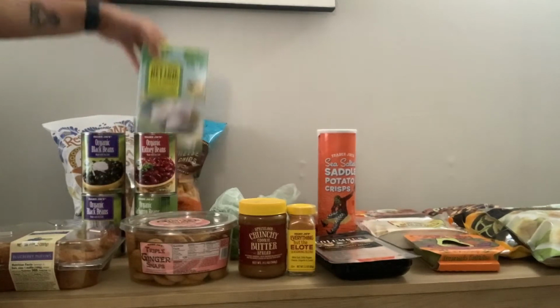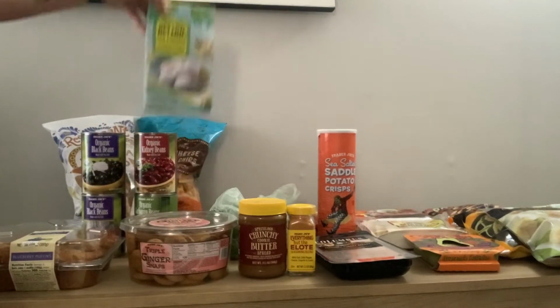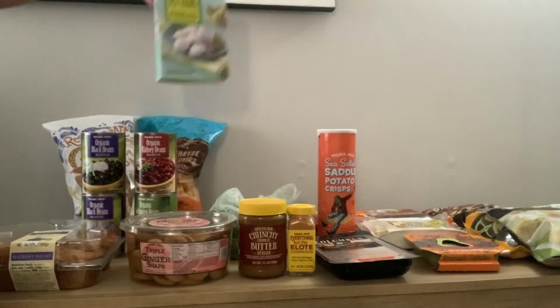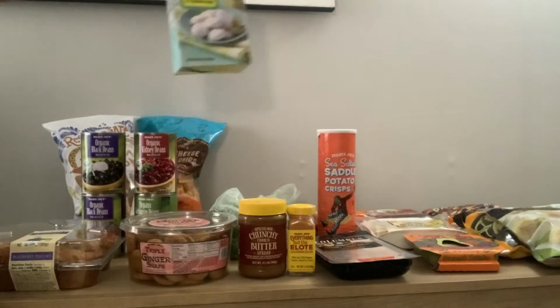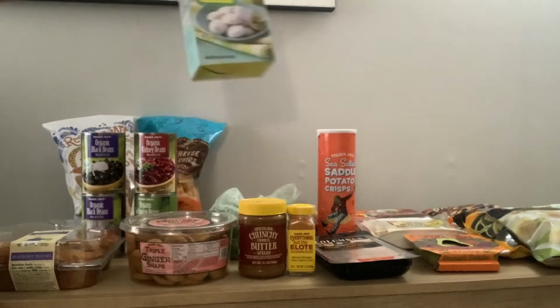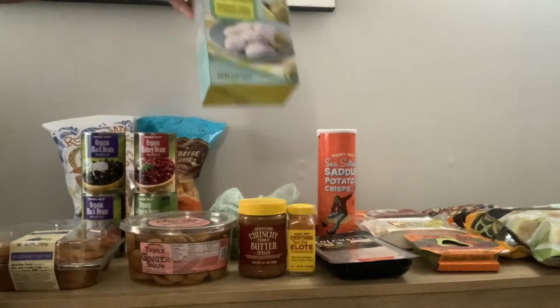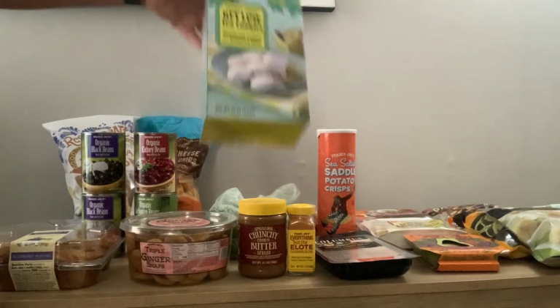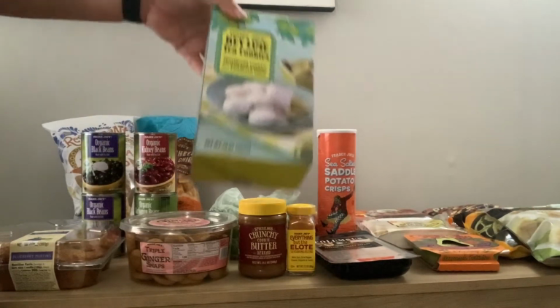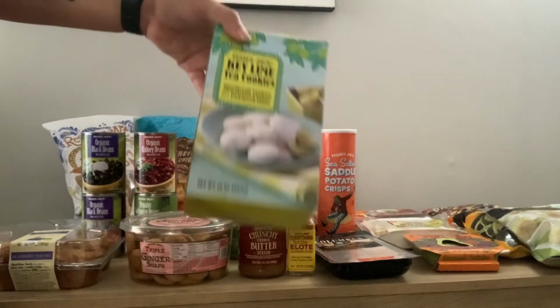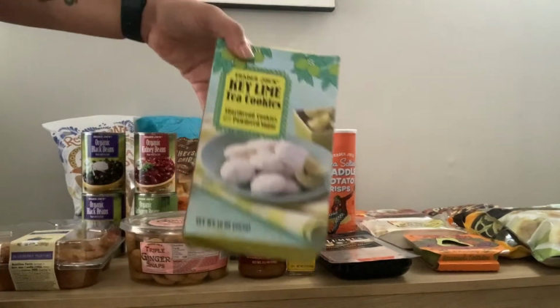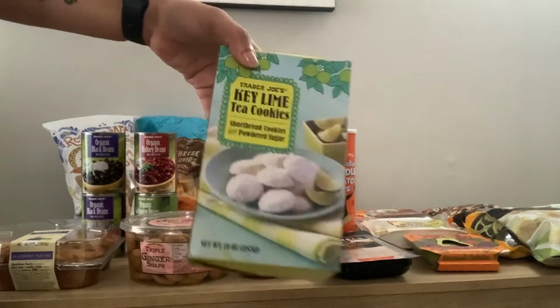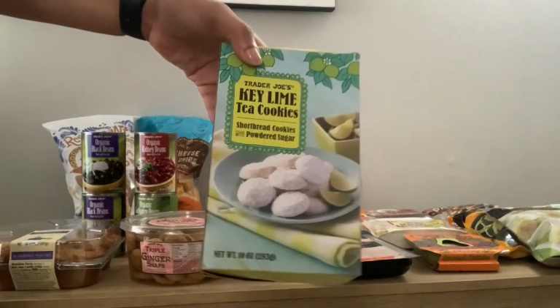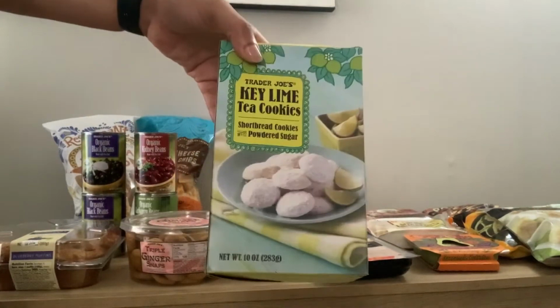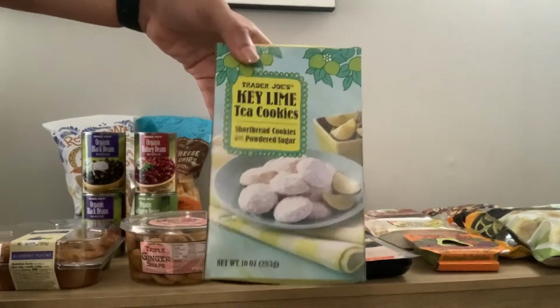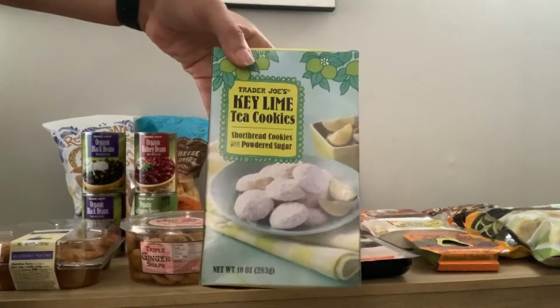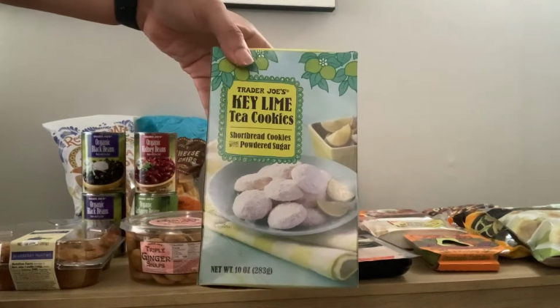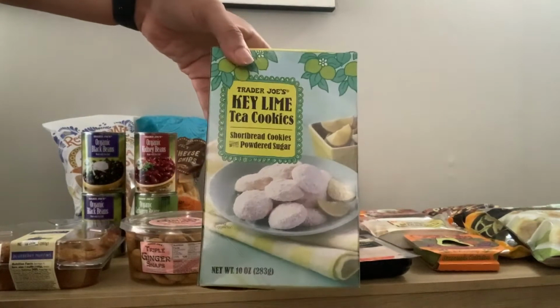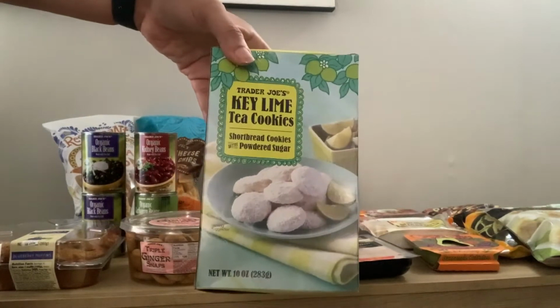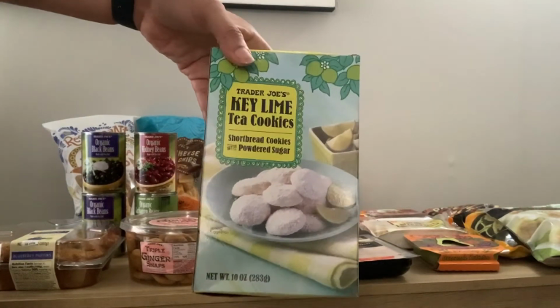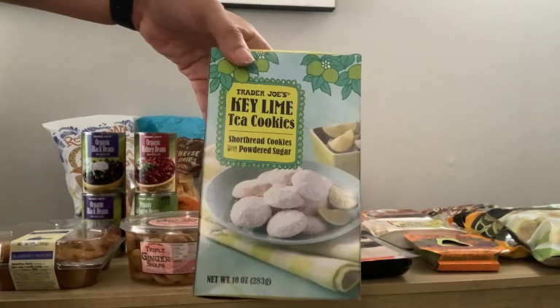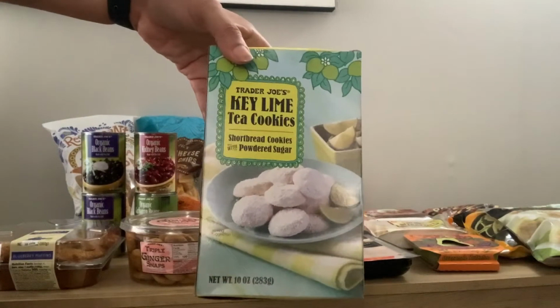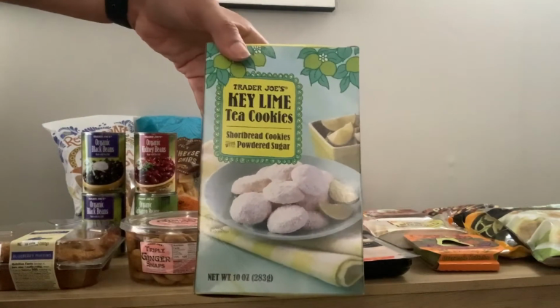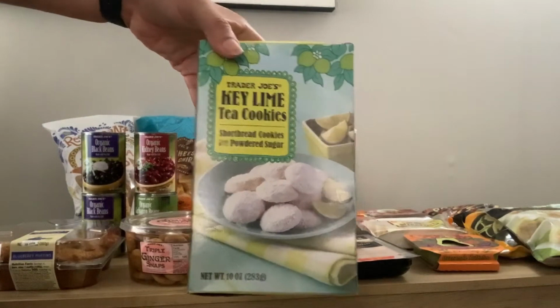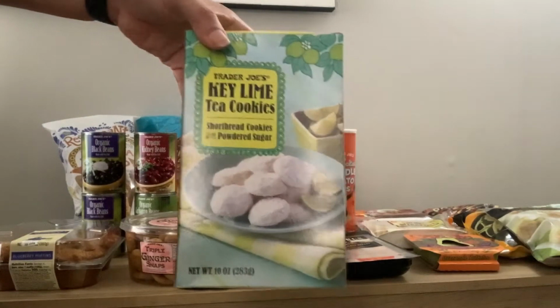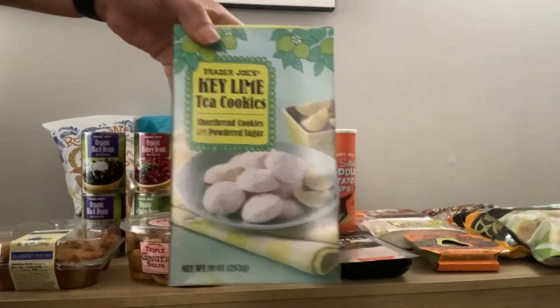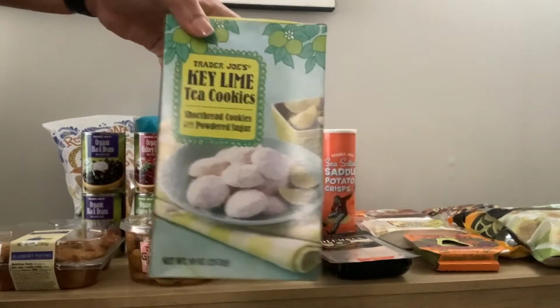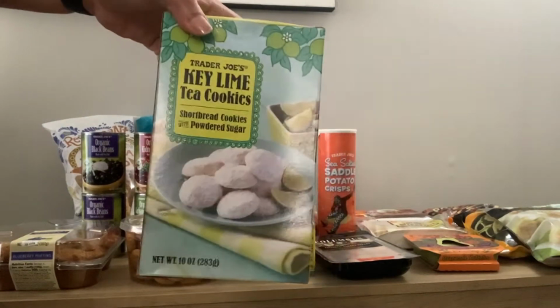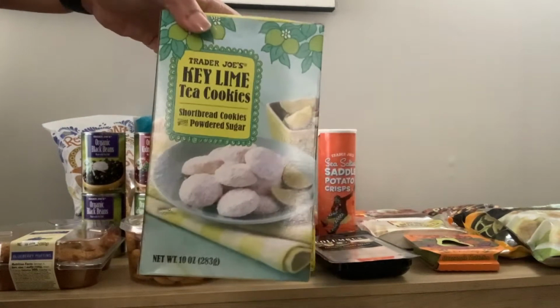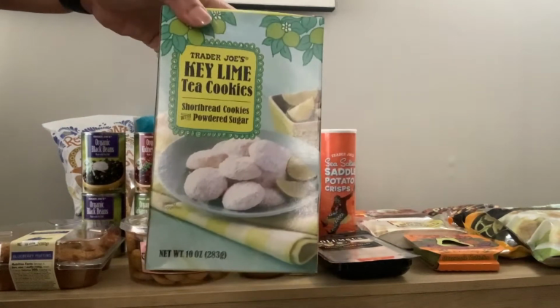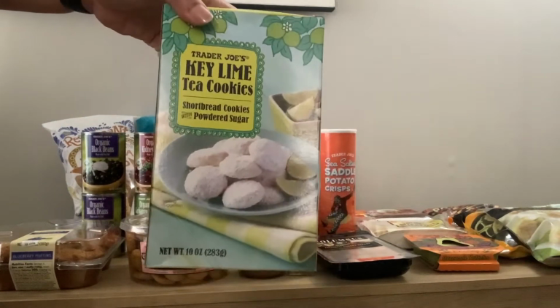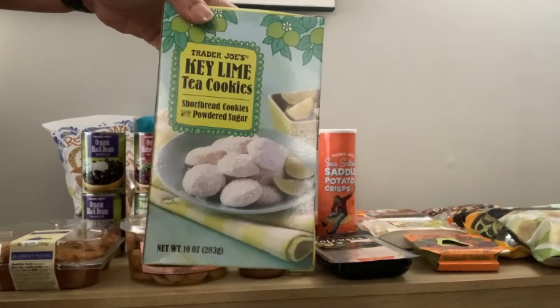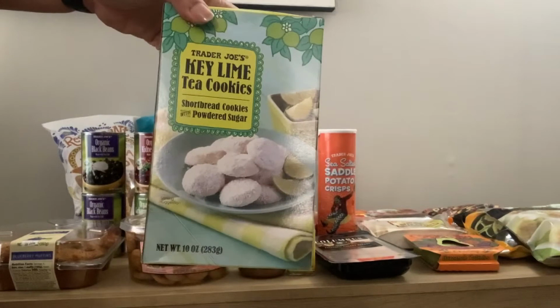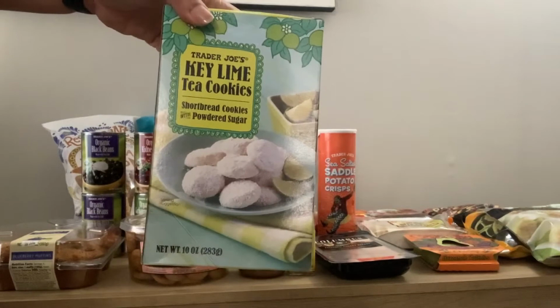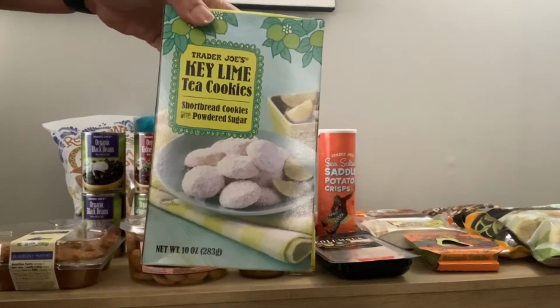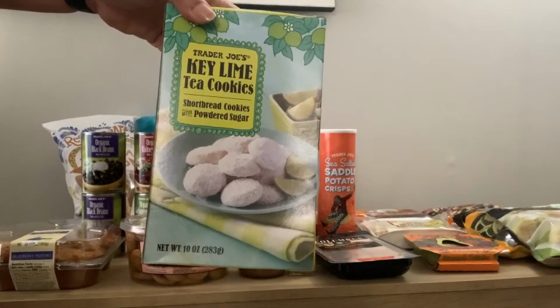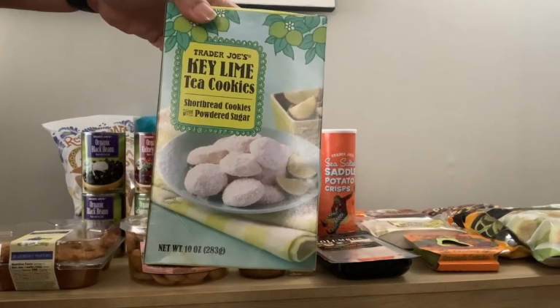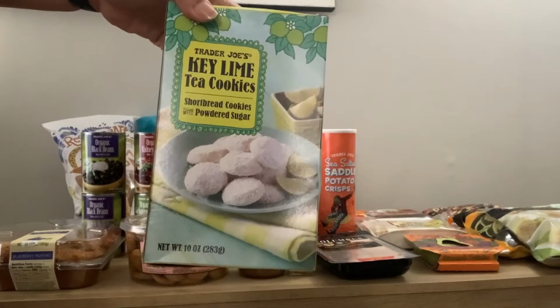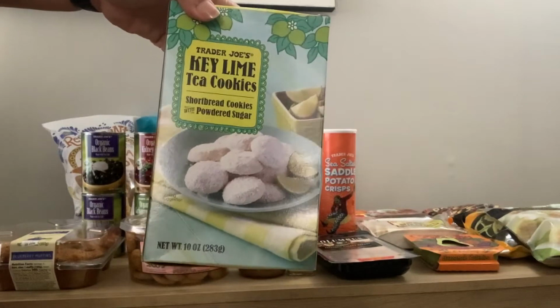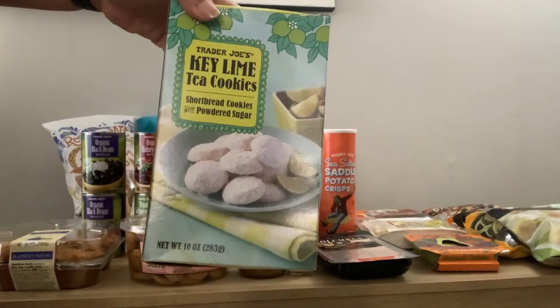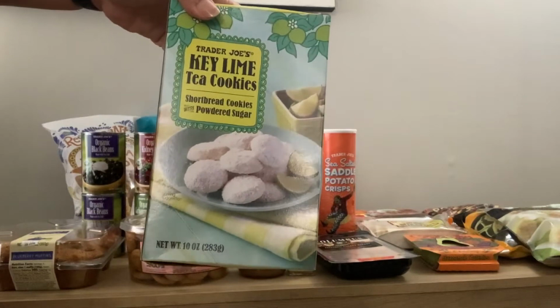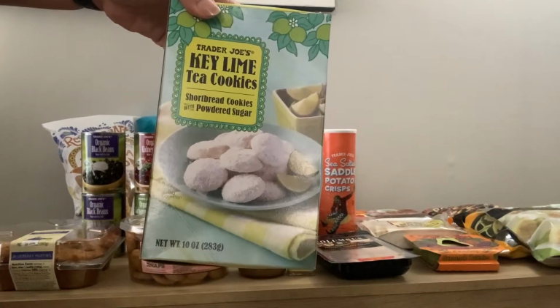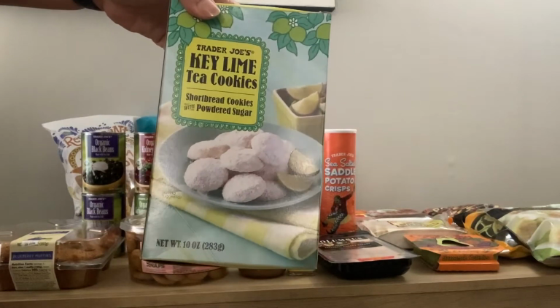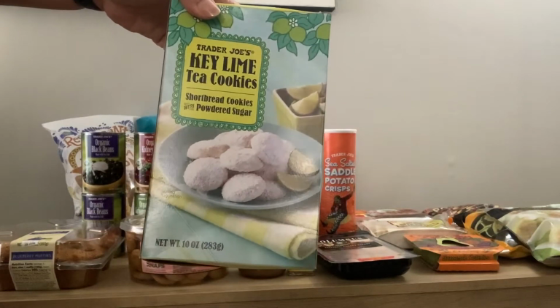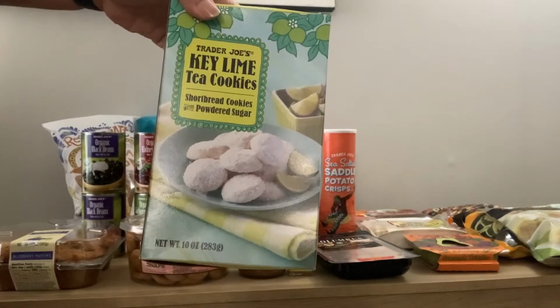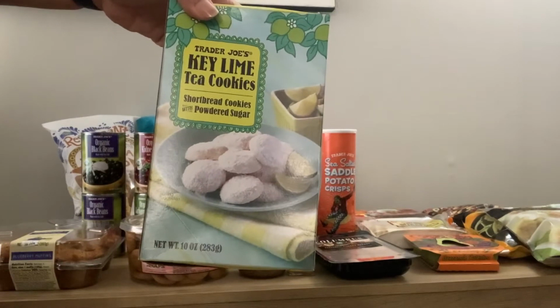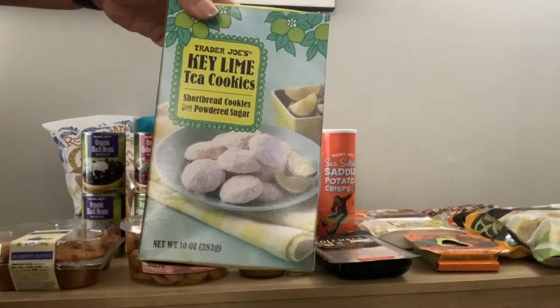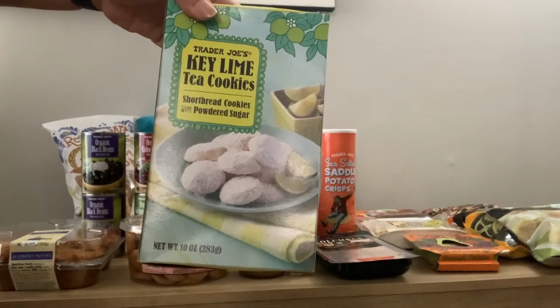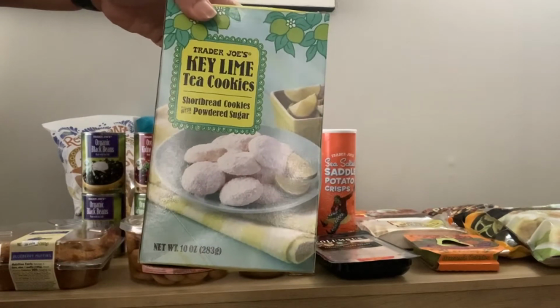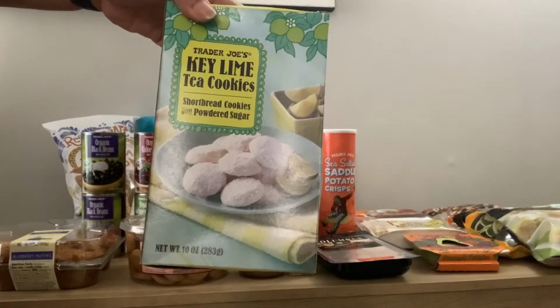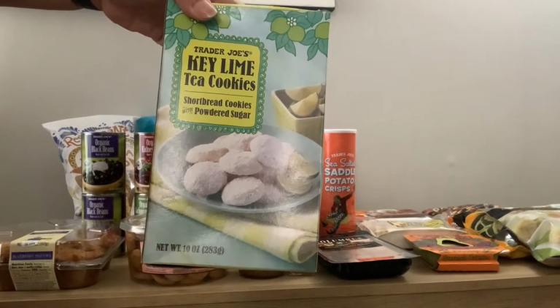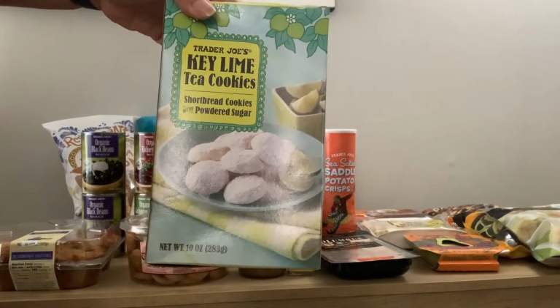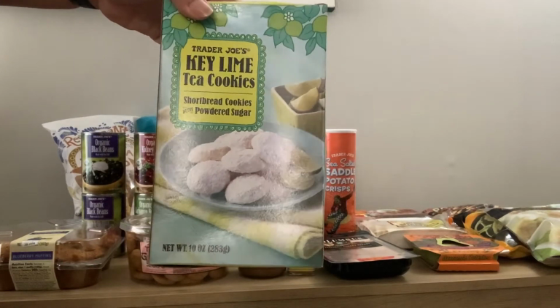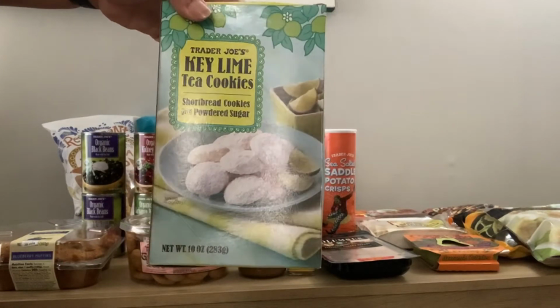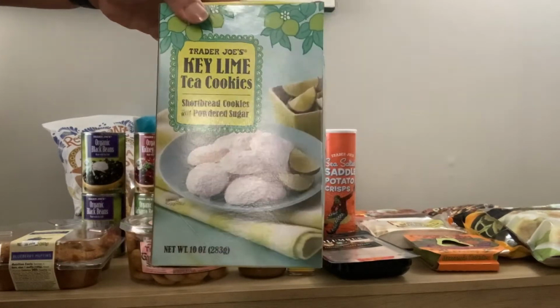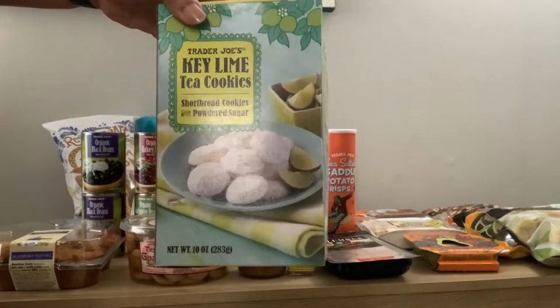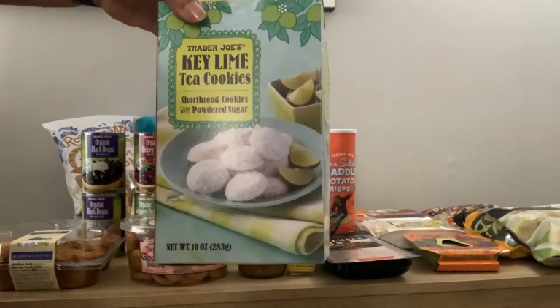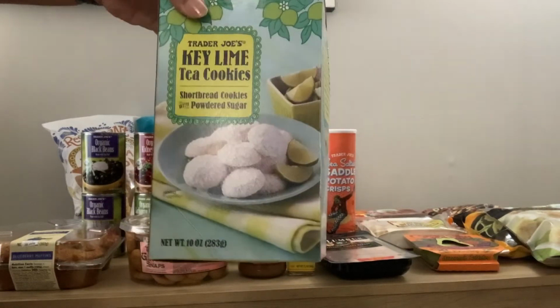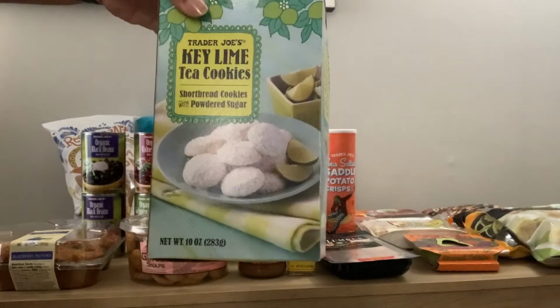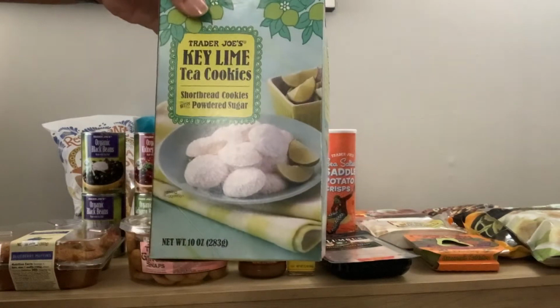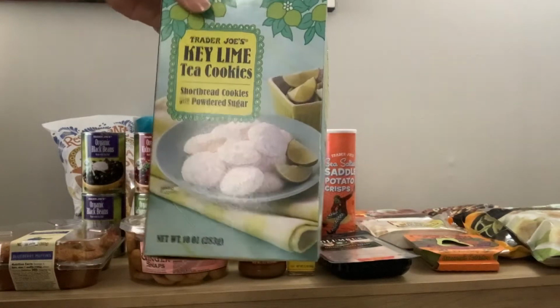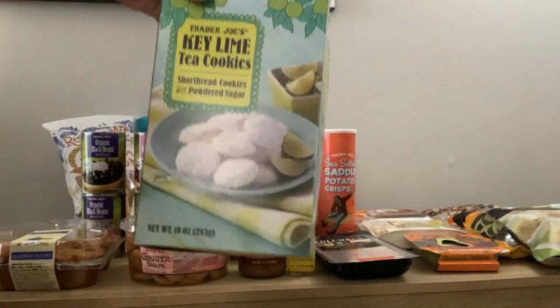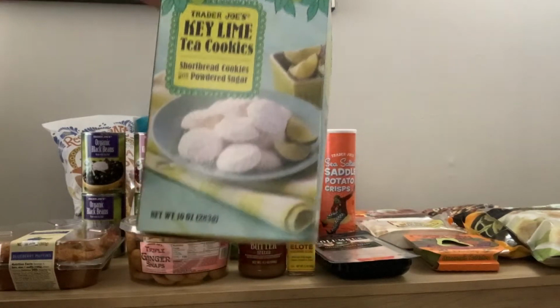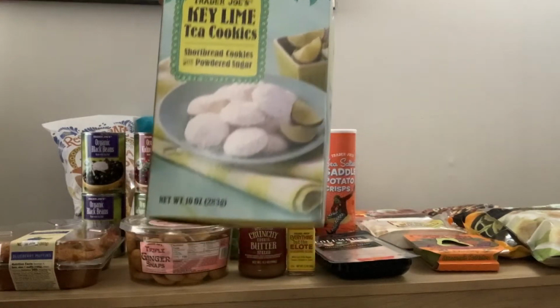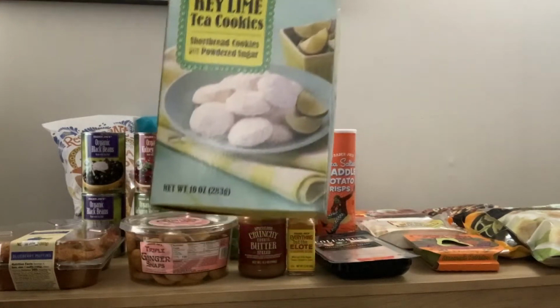I got these cookies. I've never had these before but they look like something I would like so I'll try these out.